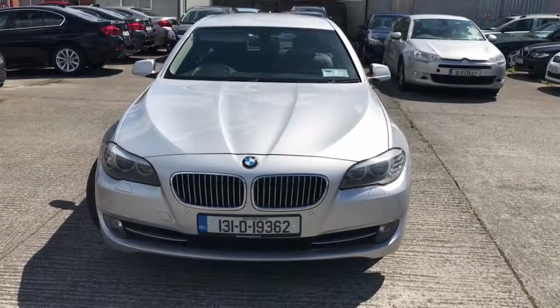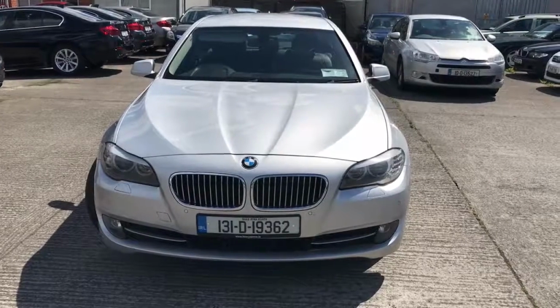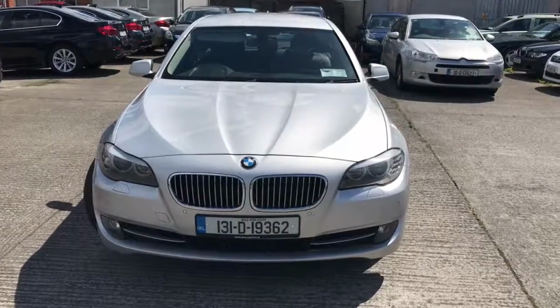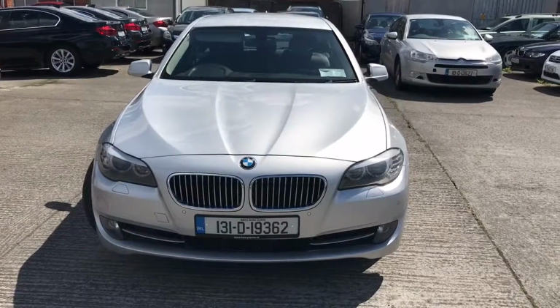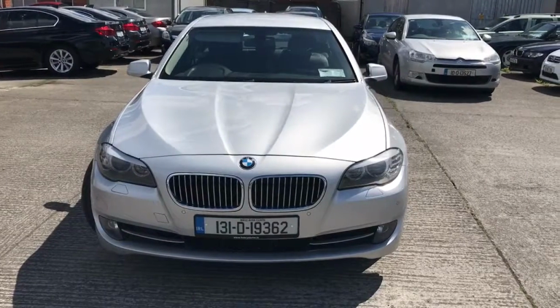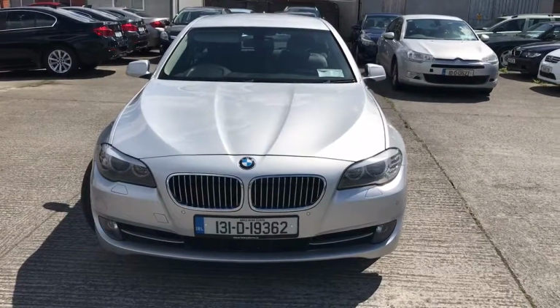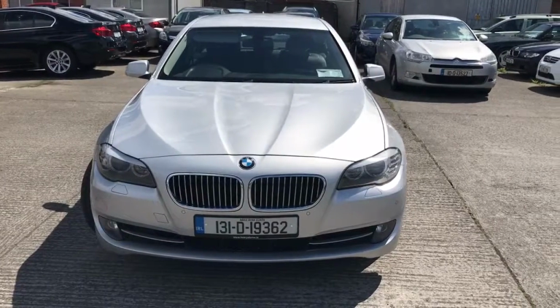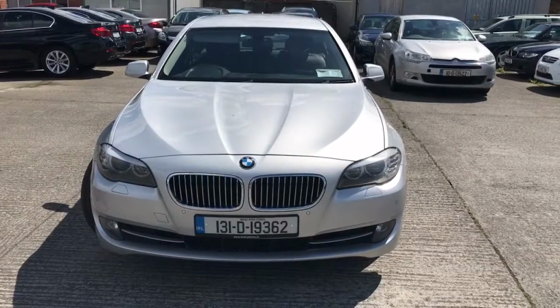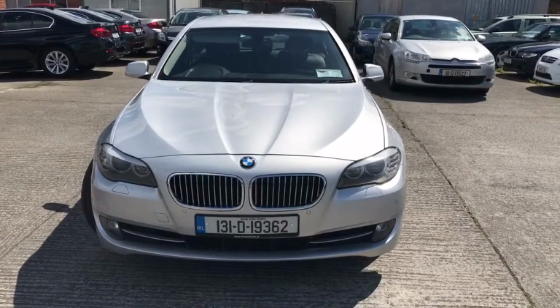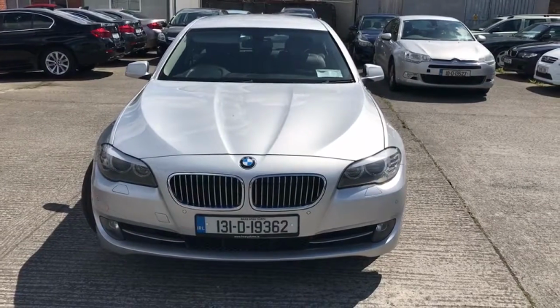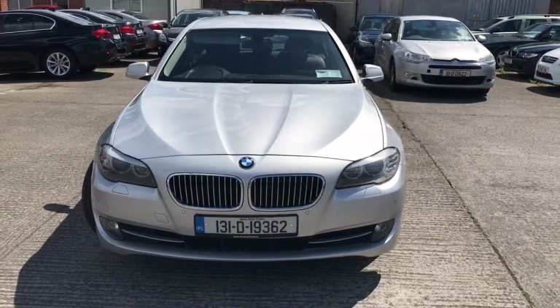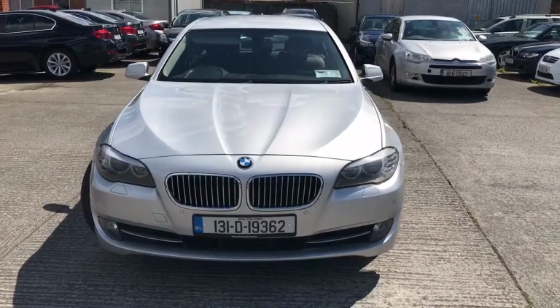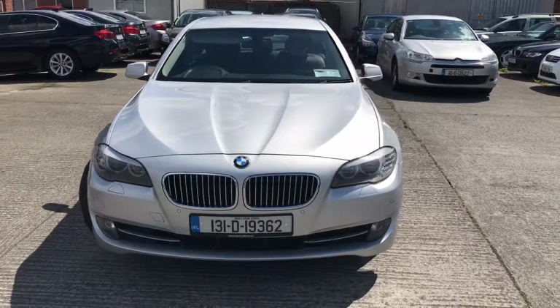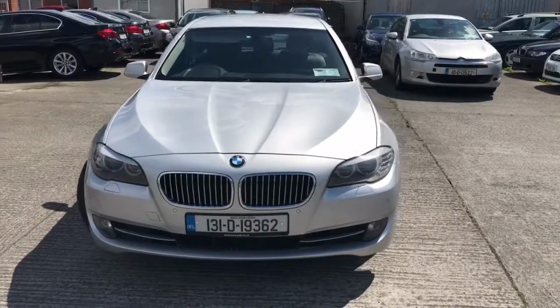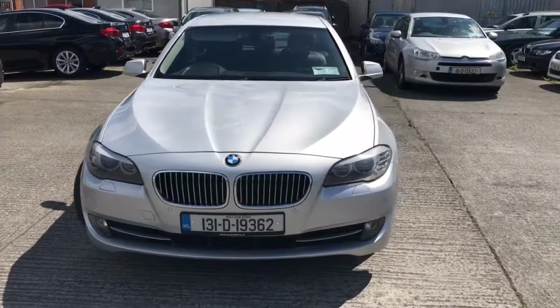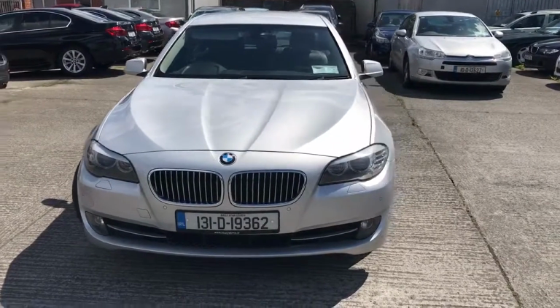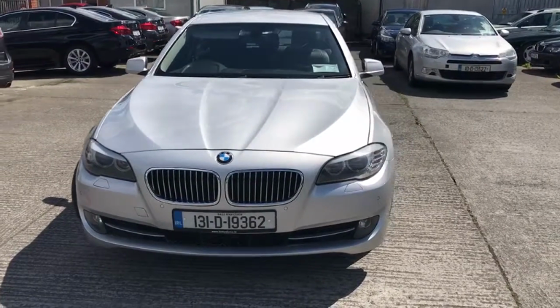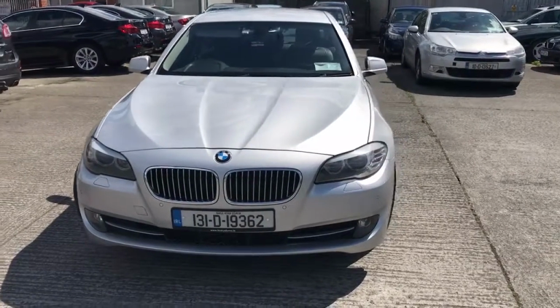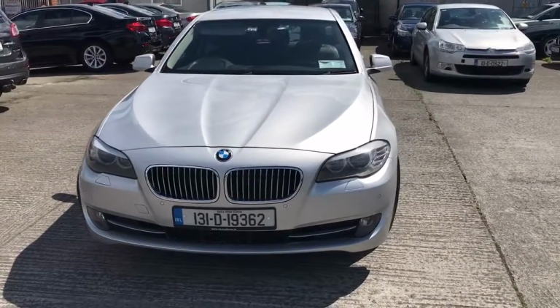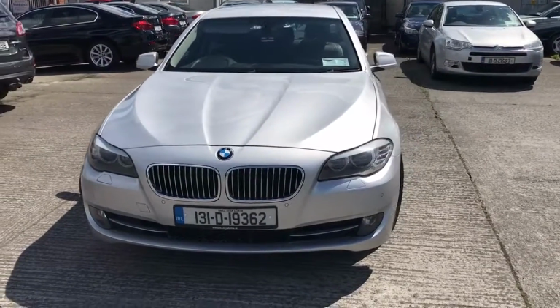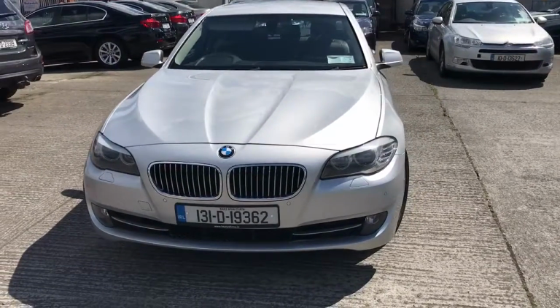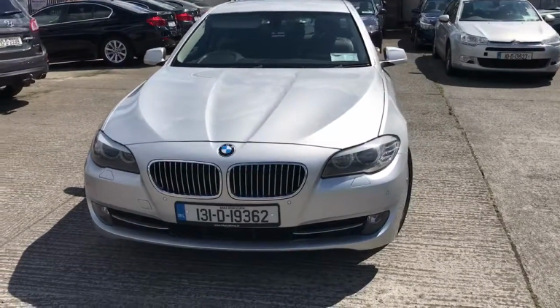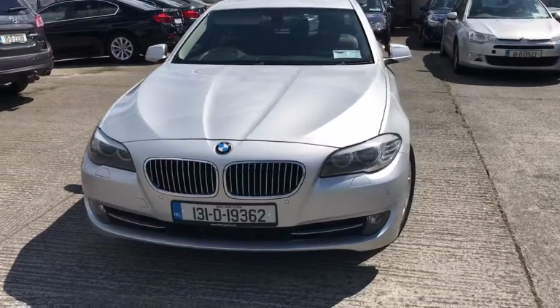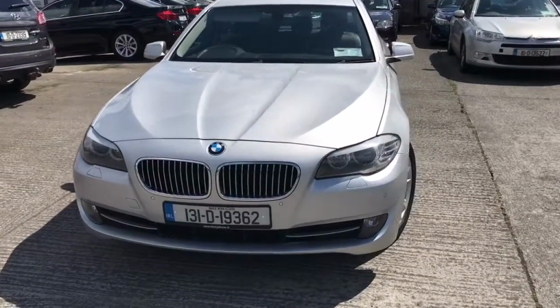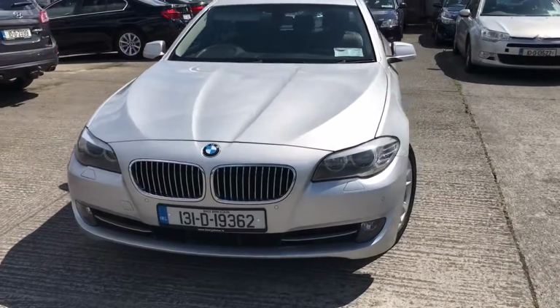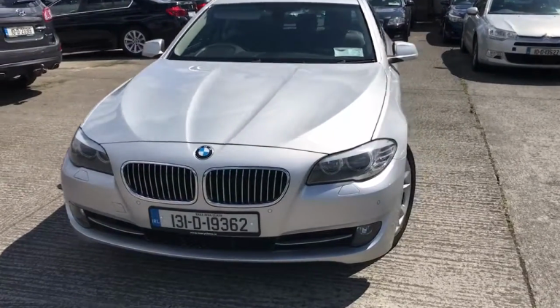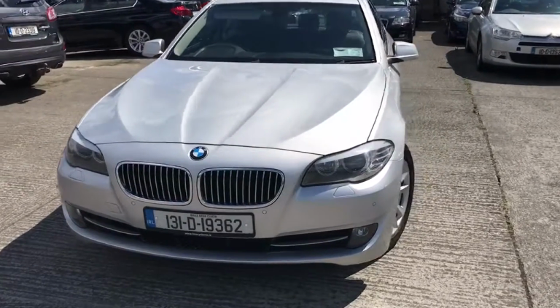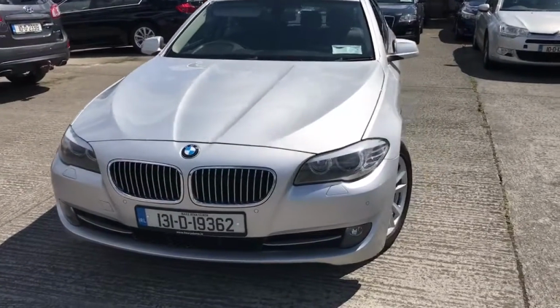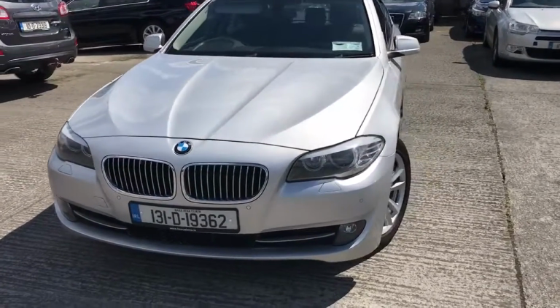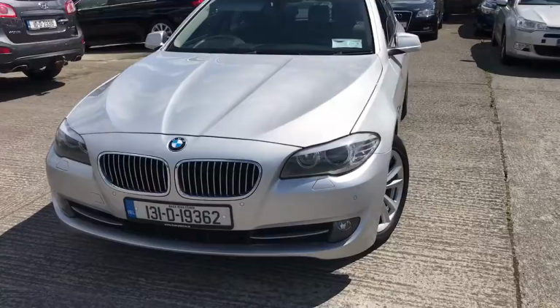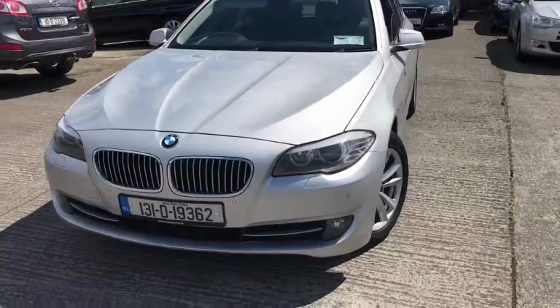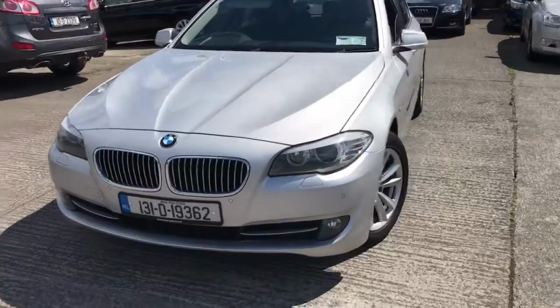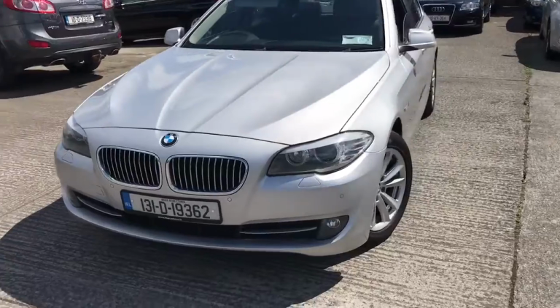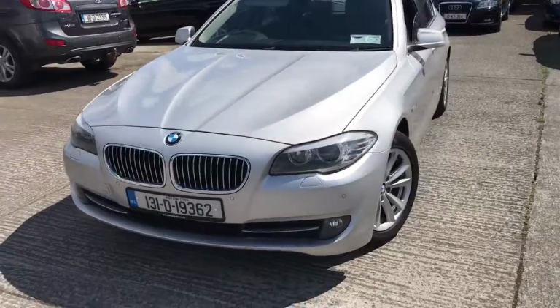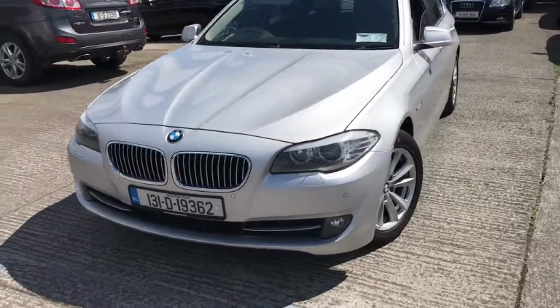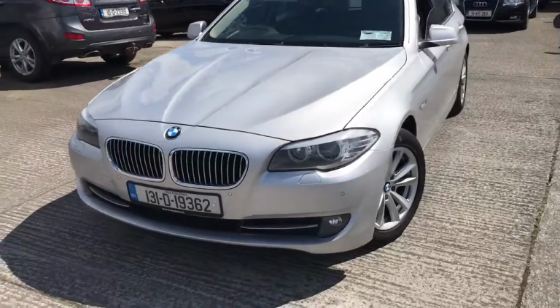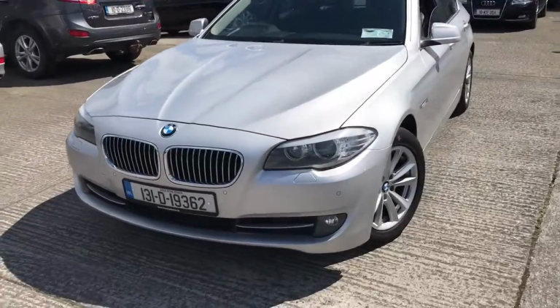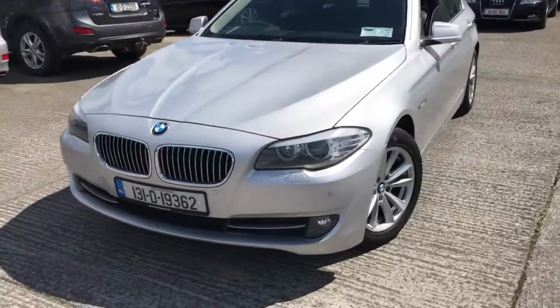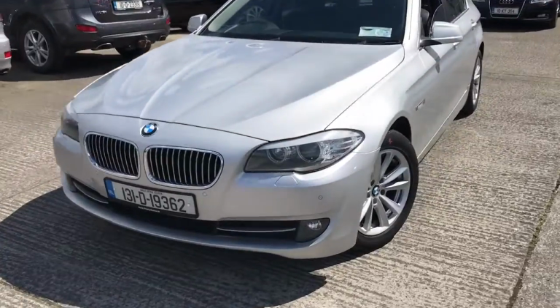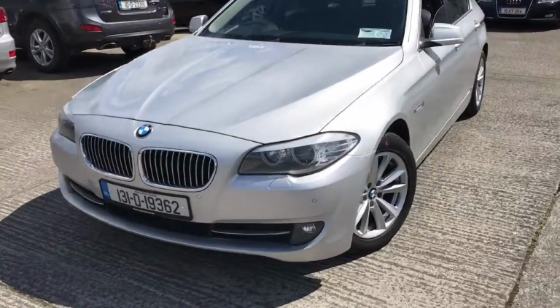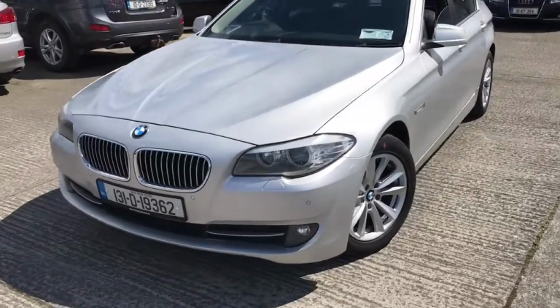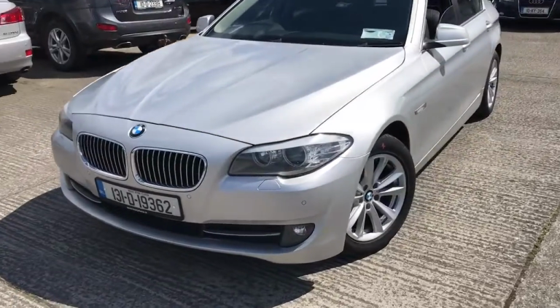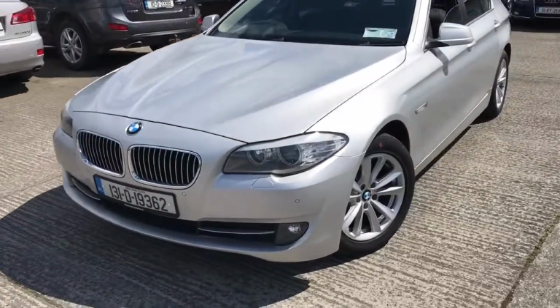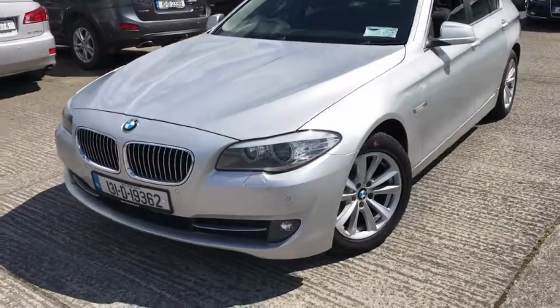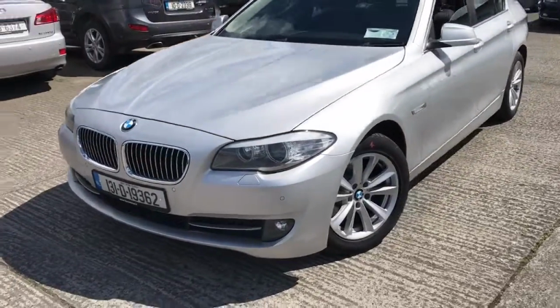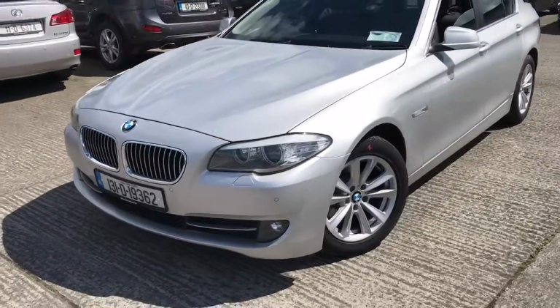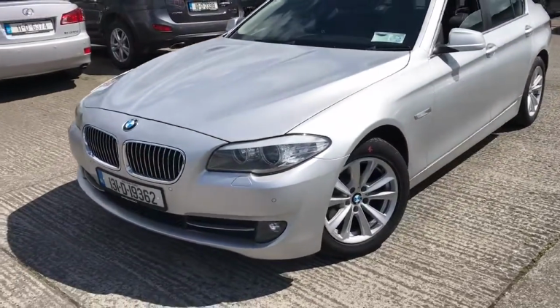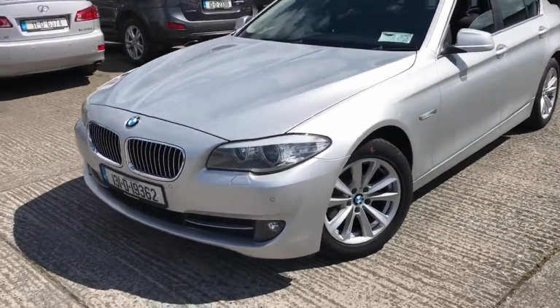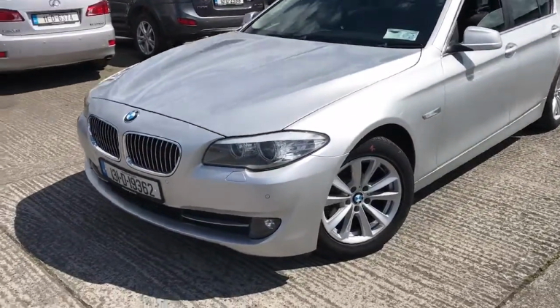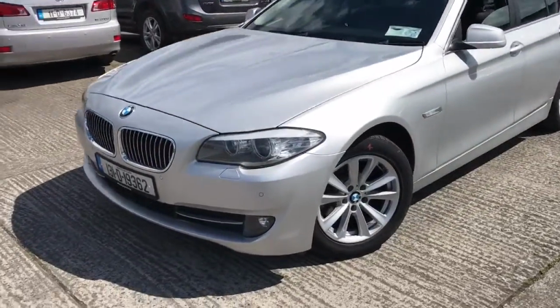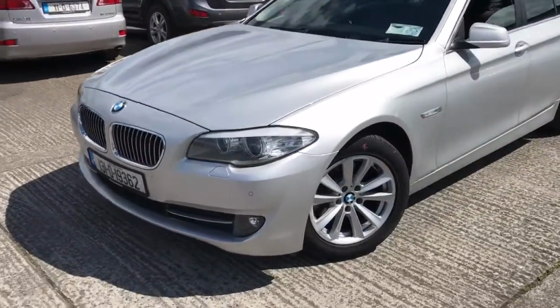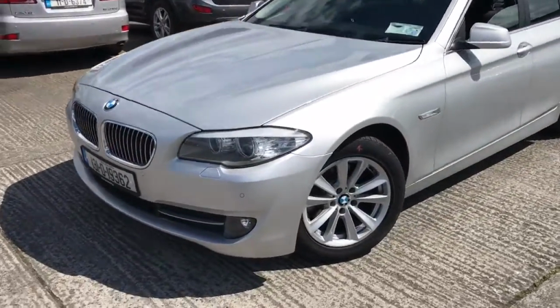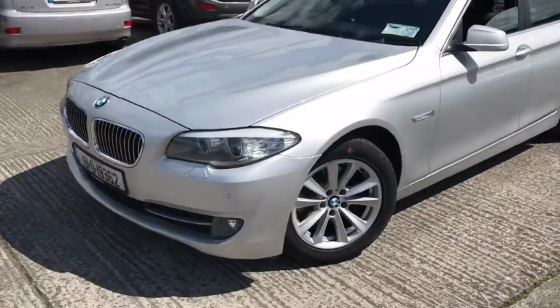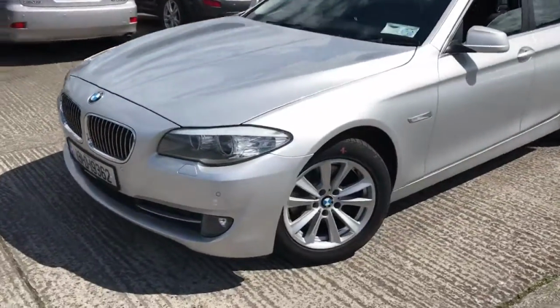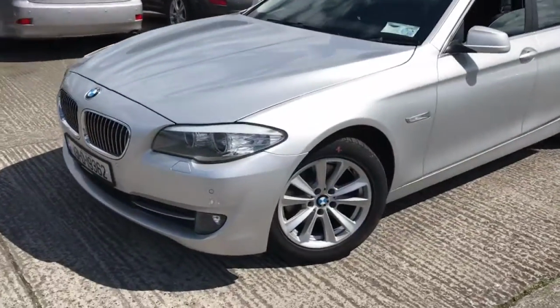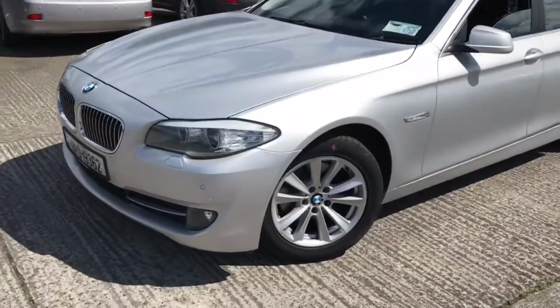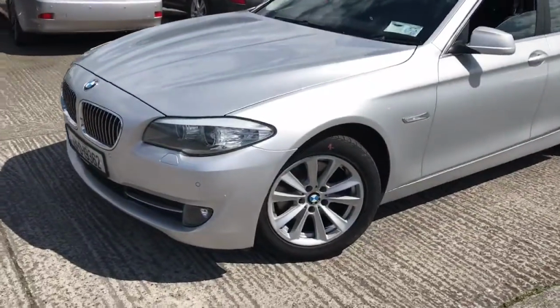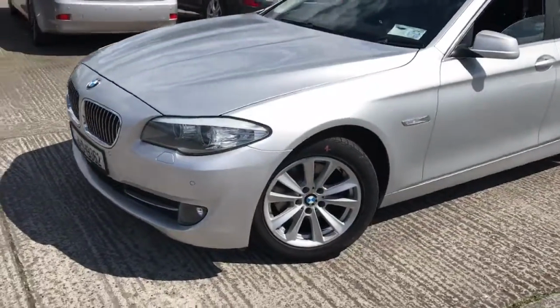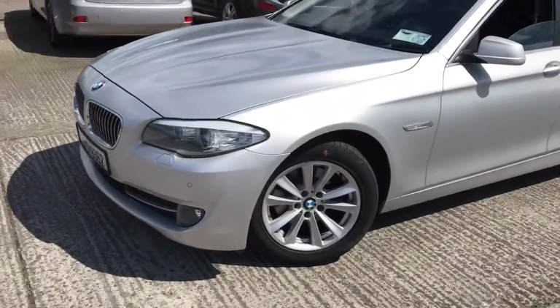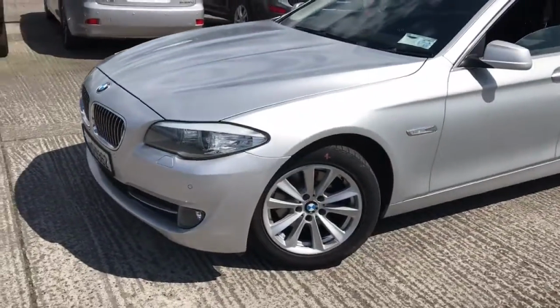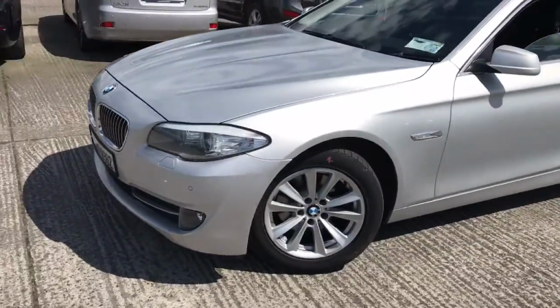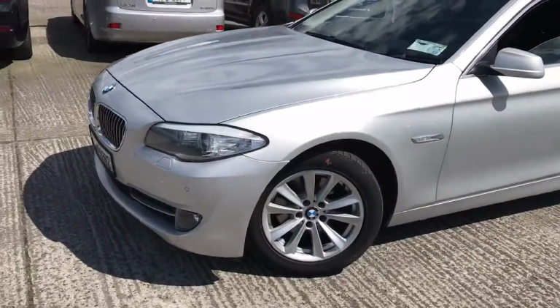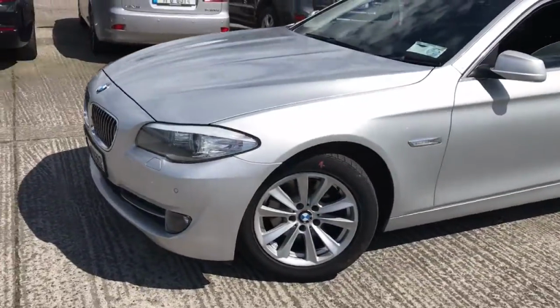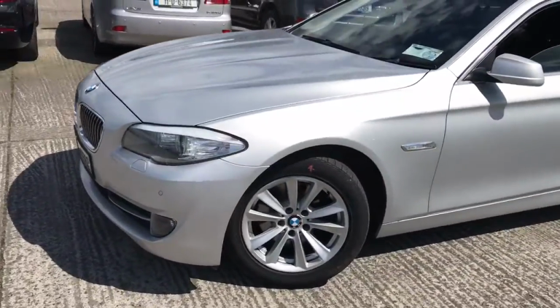131 BMW 520 diesel automatic. This is a two owner vehicle with 108,000 kilometres.